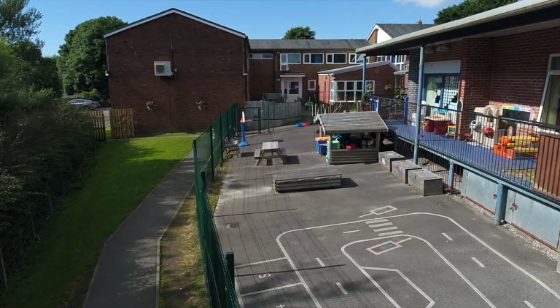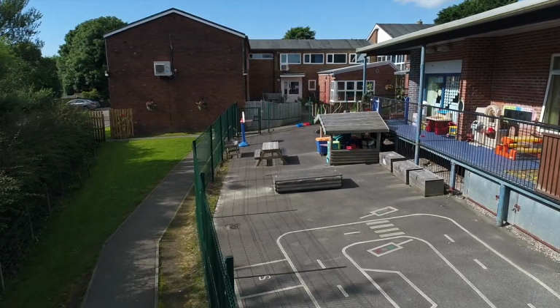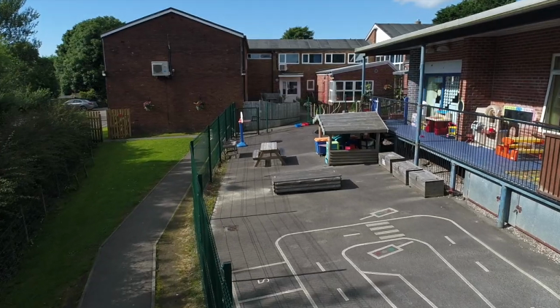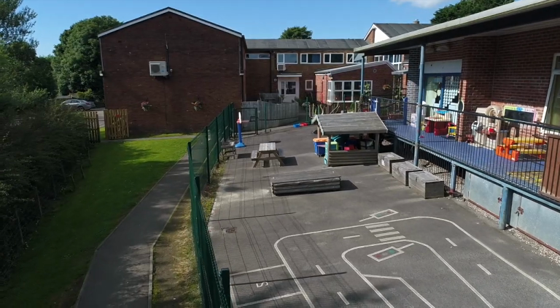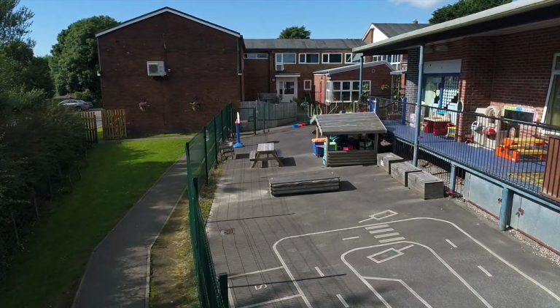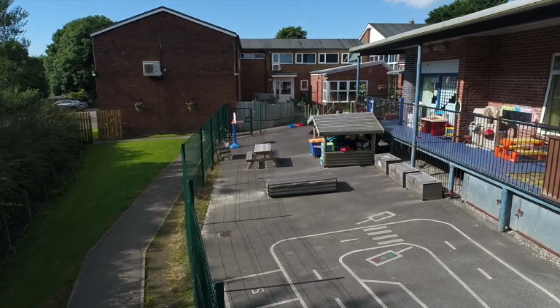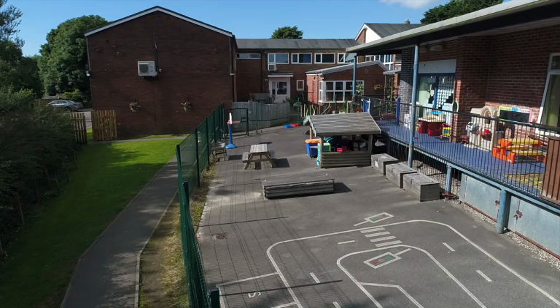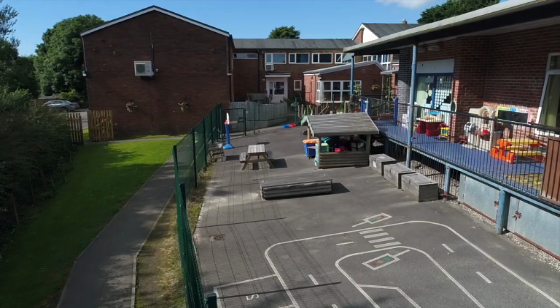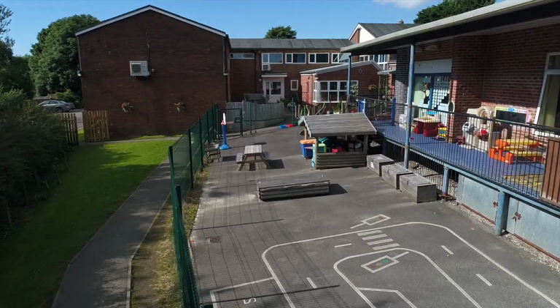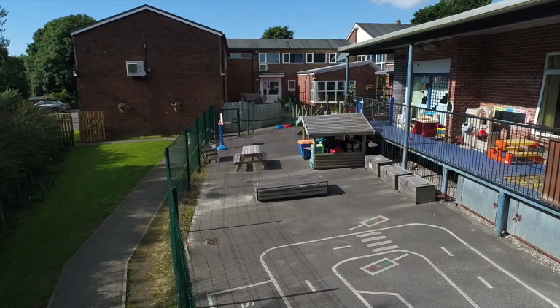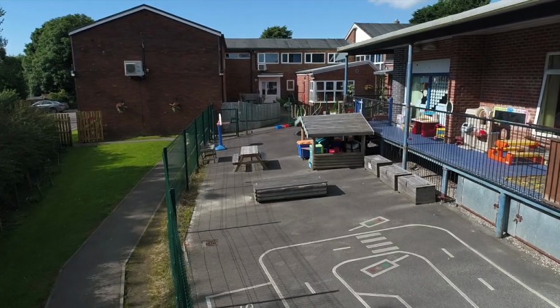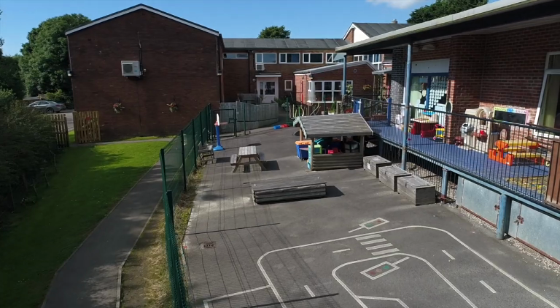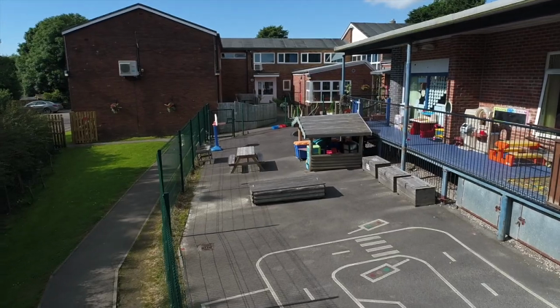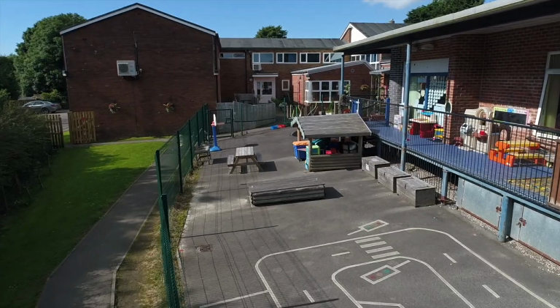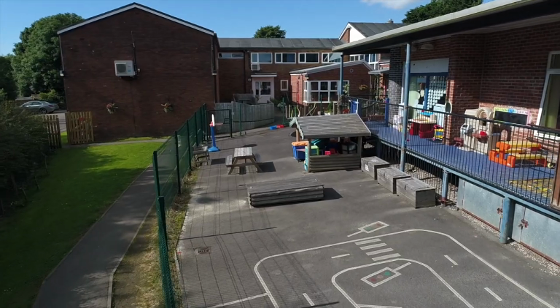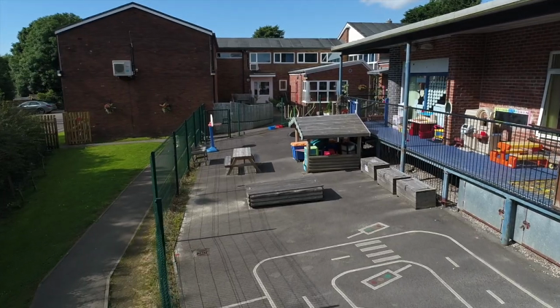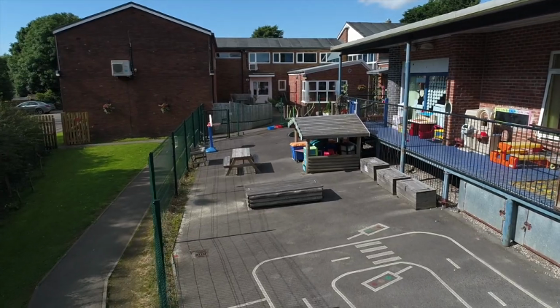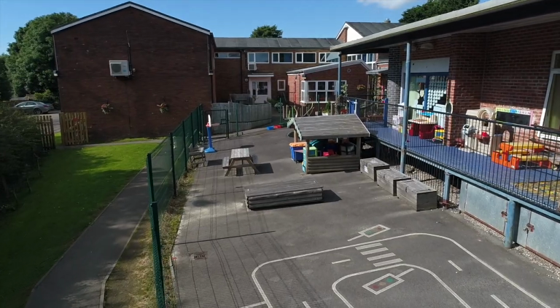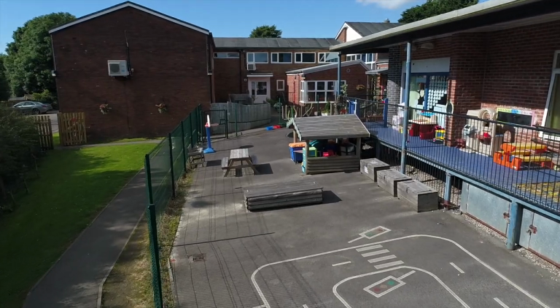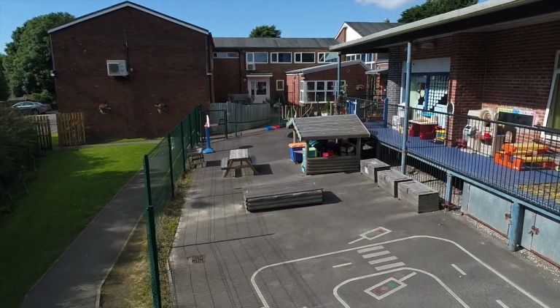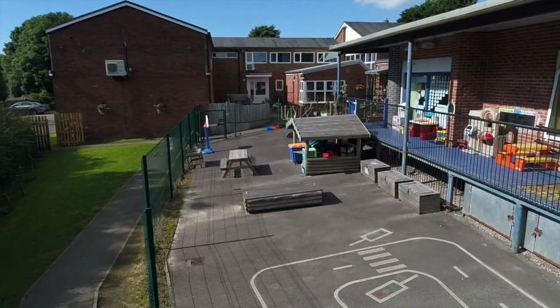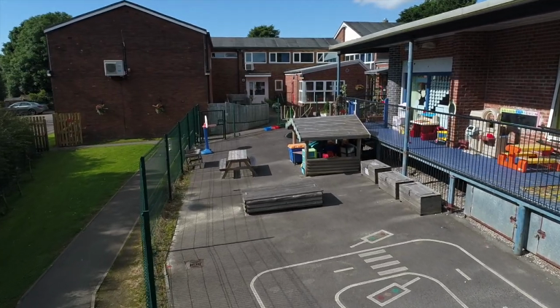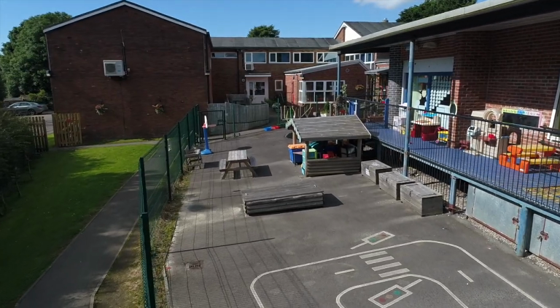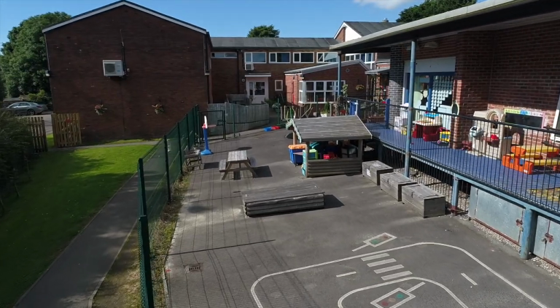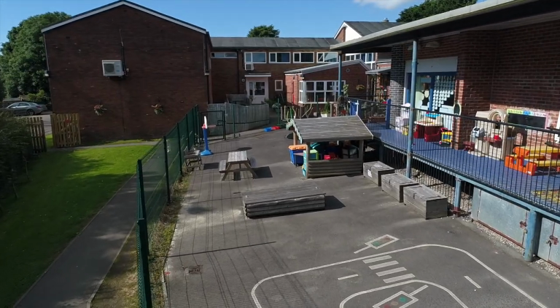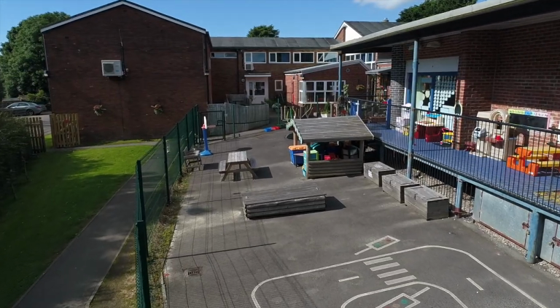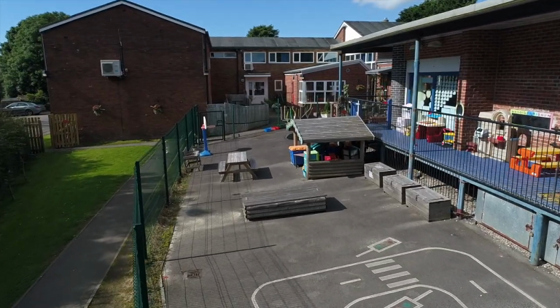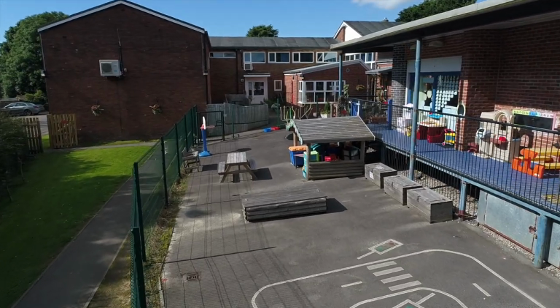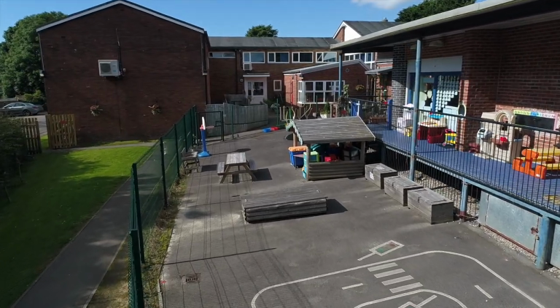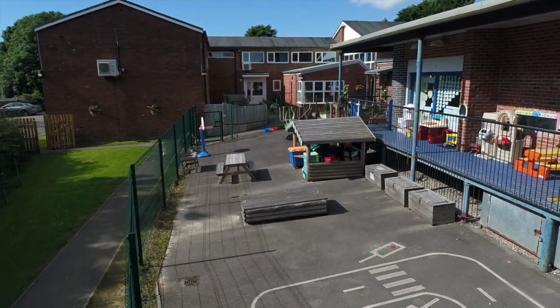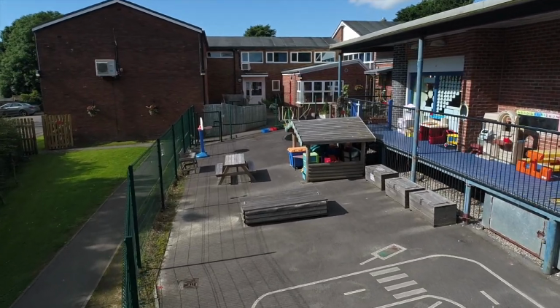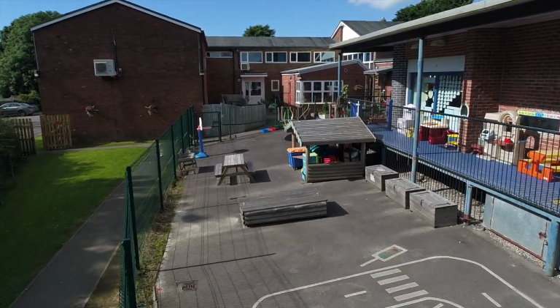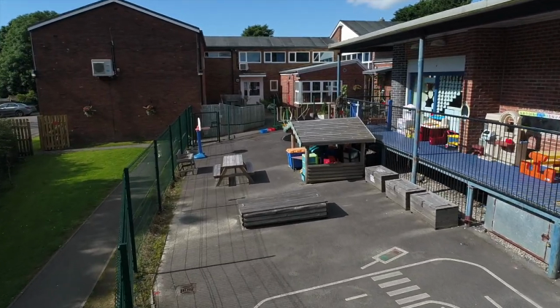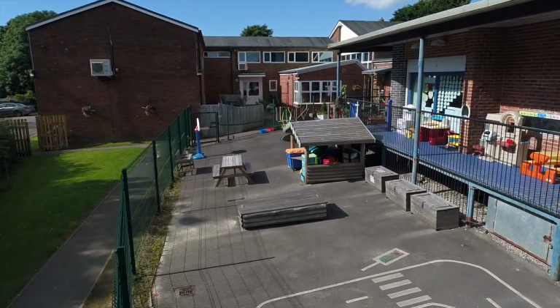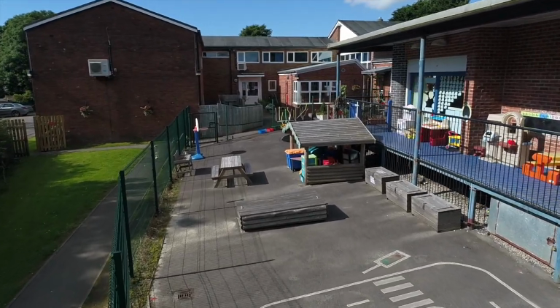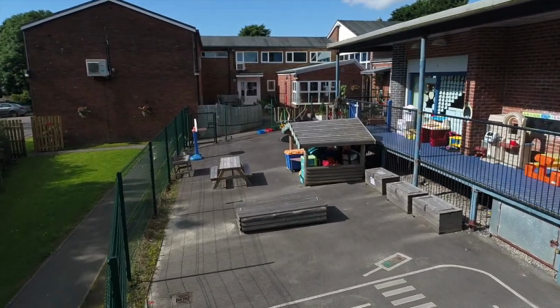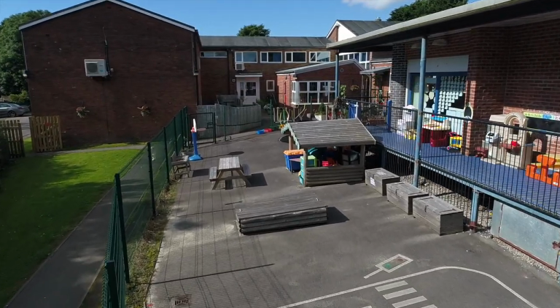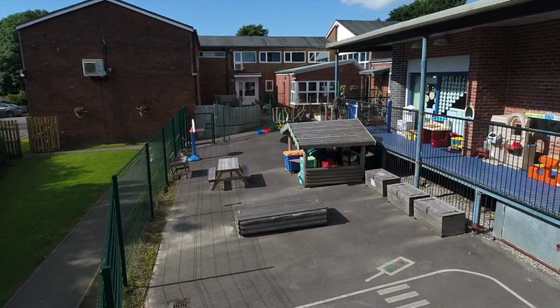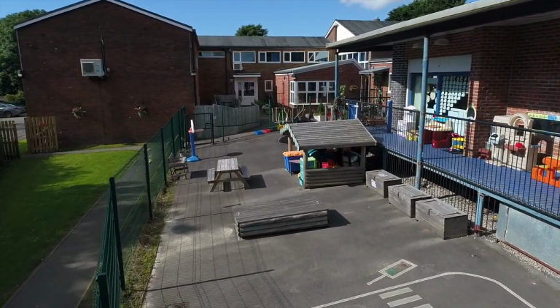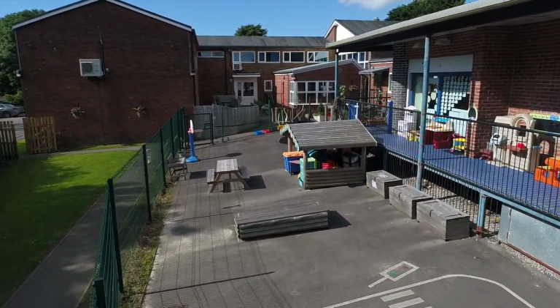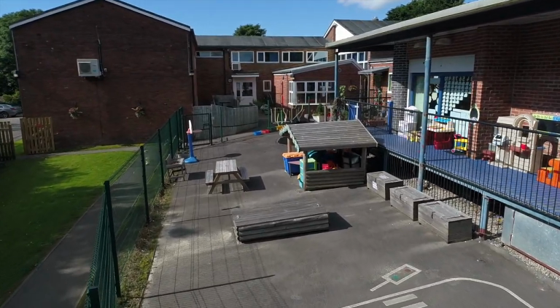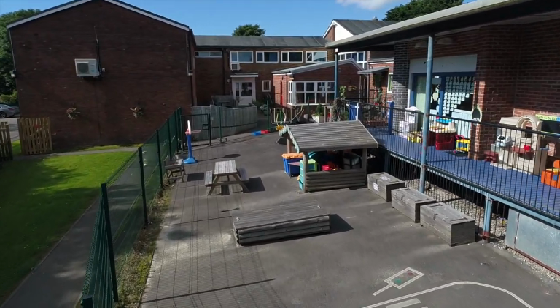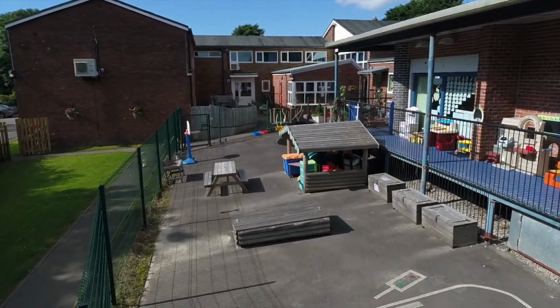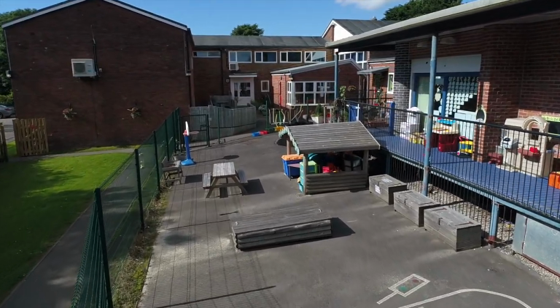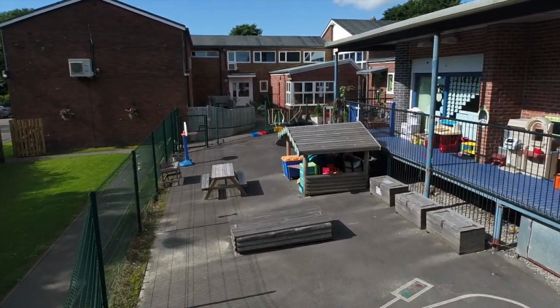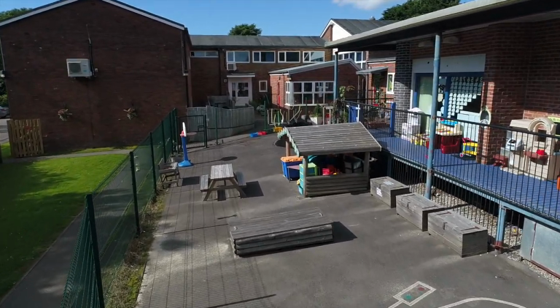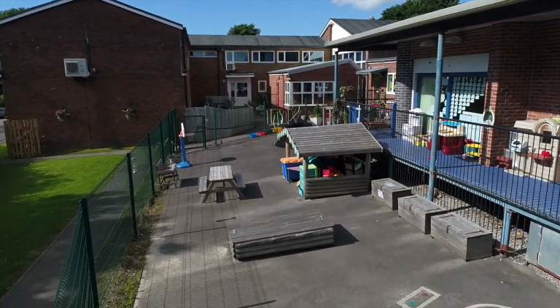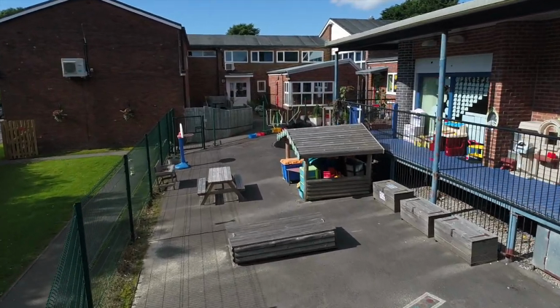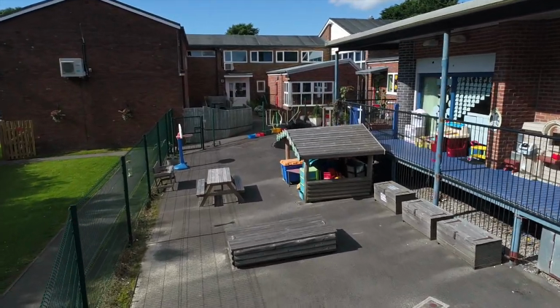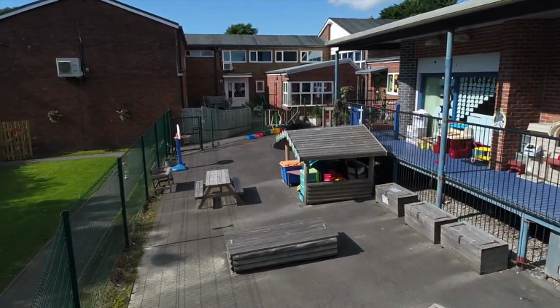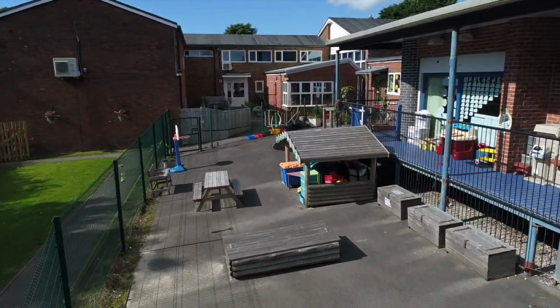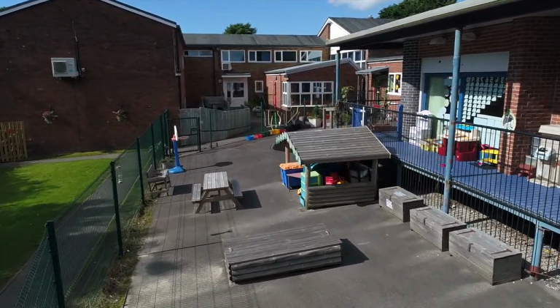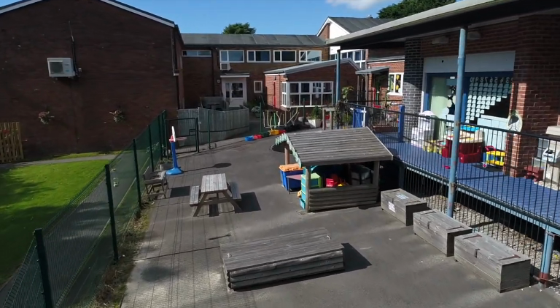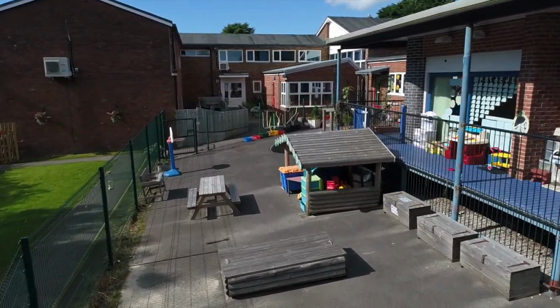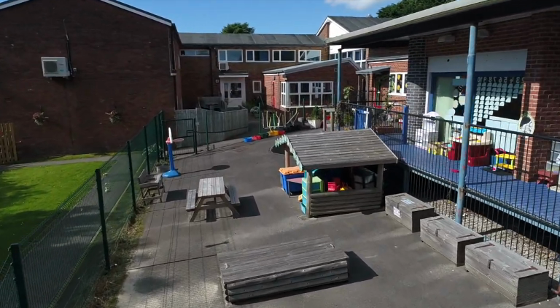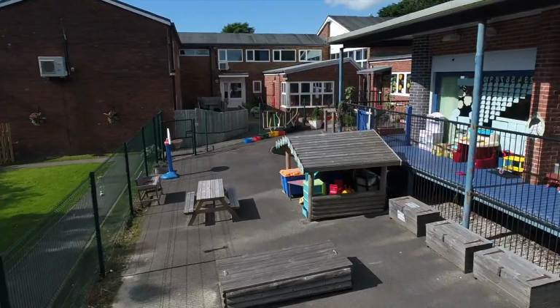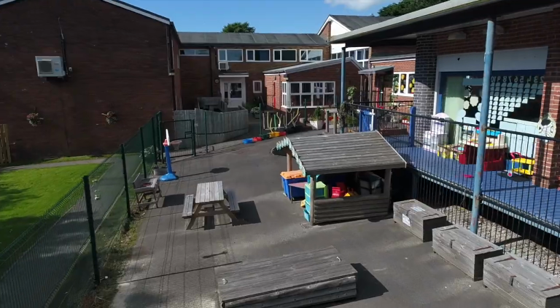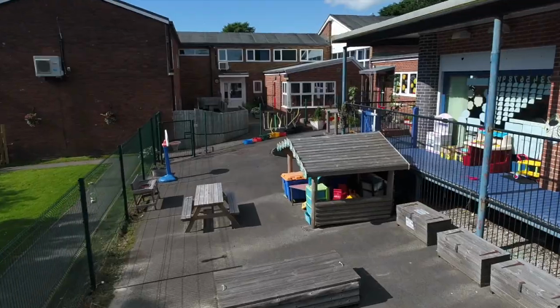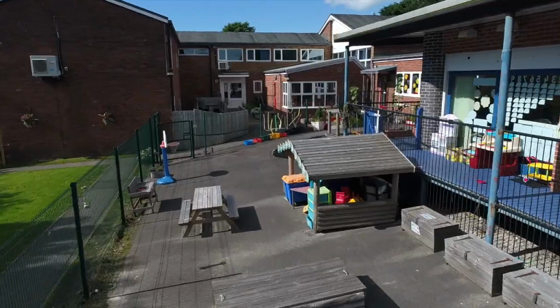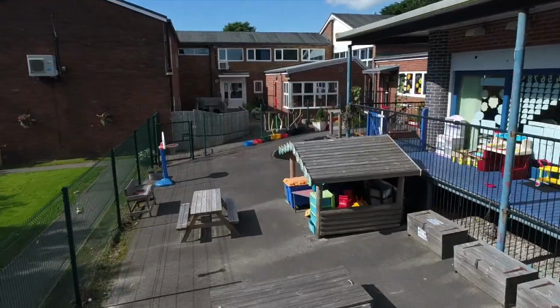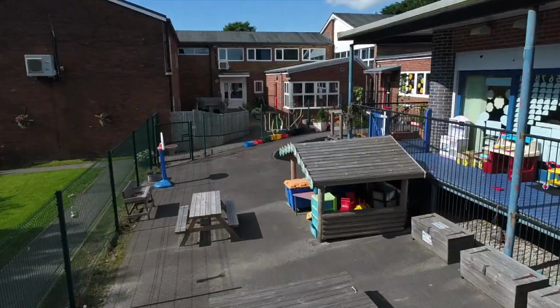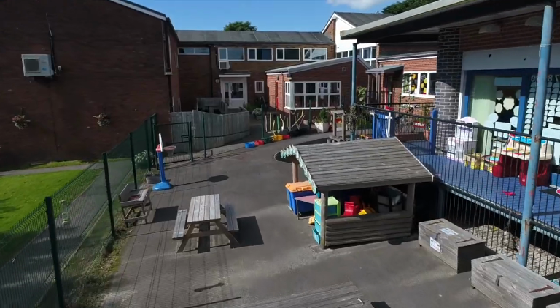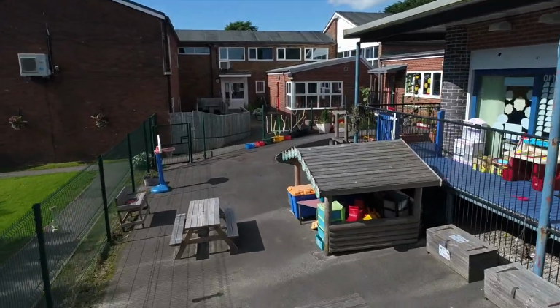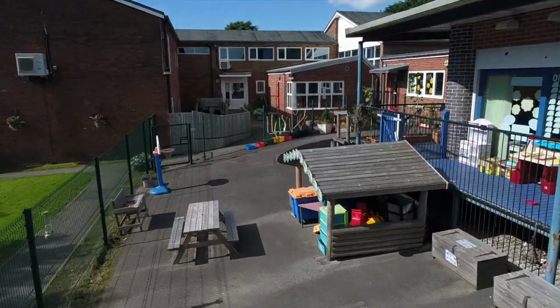Here is our nursery area, where the nursery children play and sometimes do their lessons. They also have a pet rabbit.